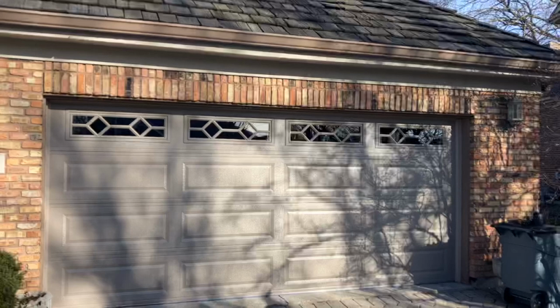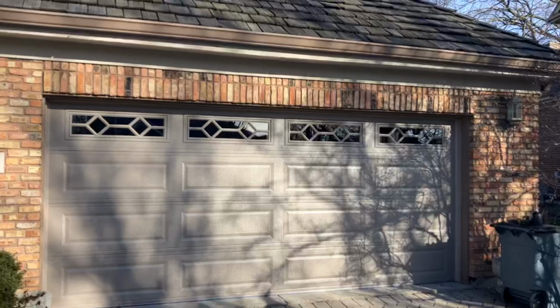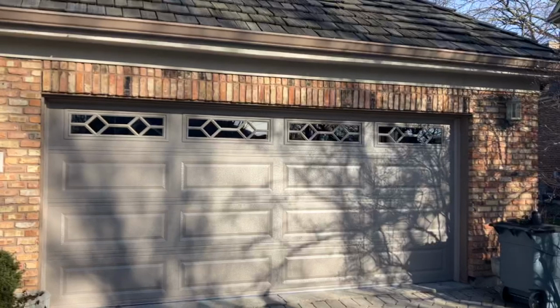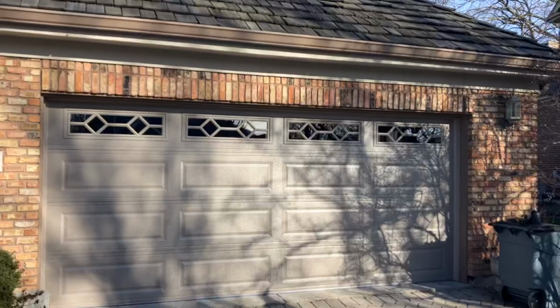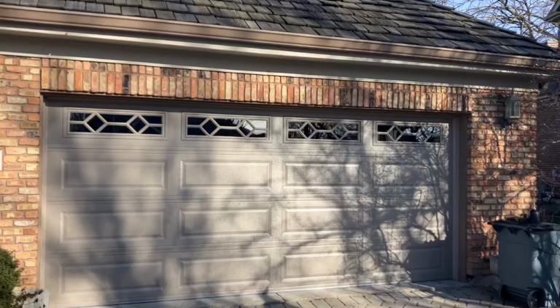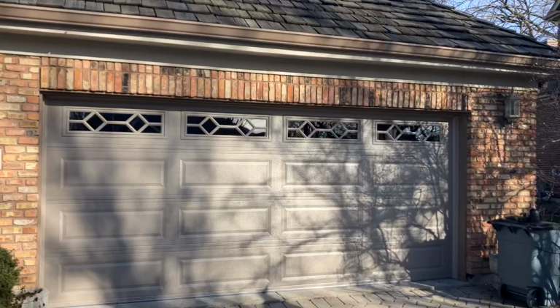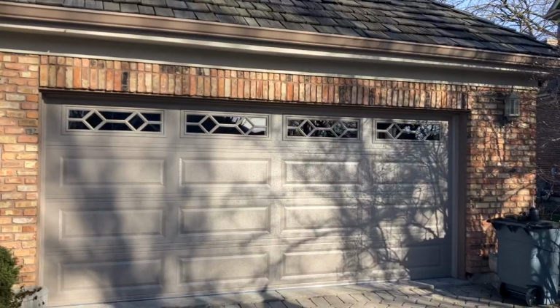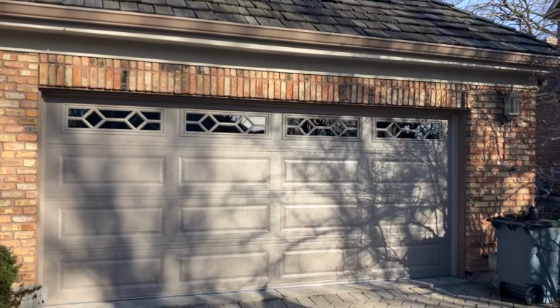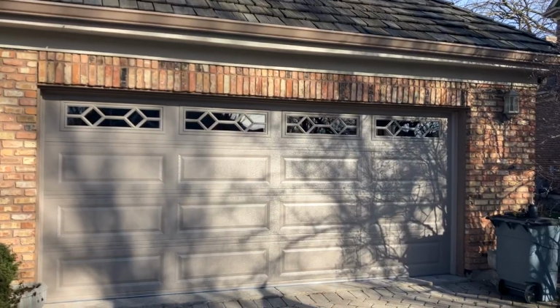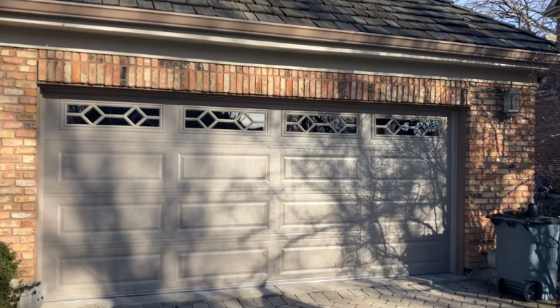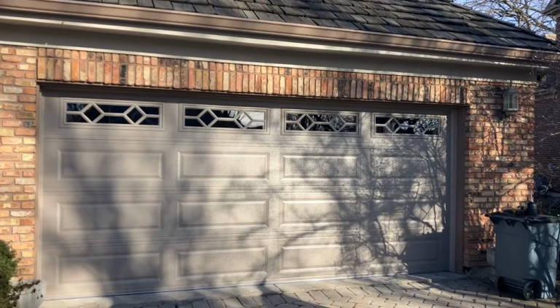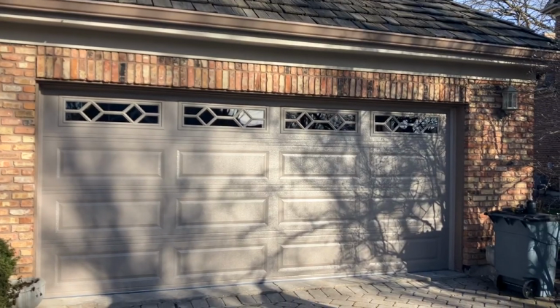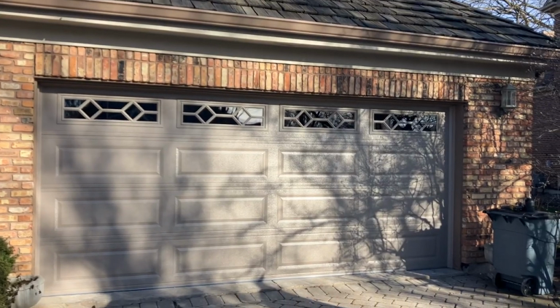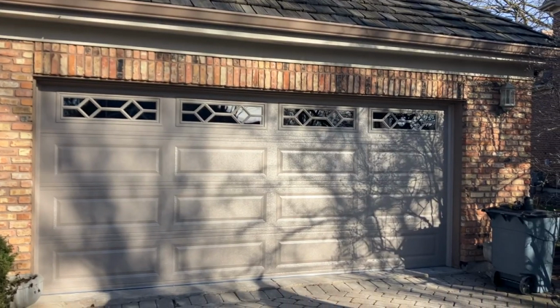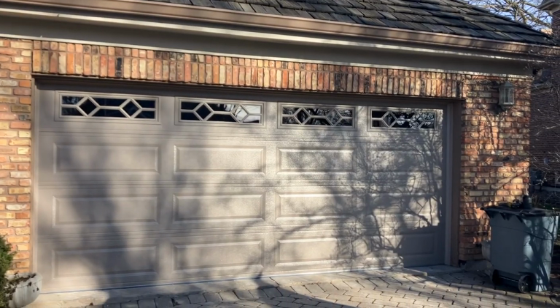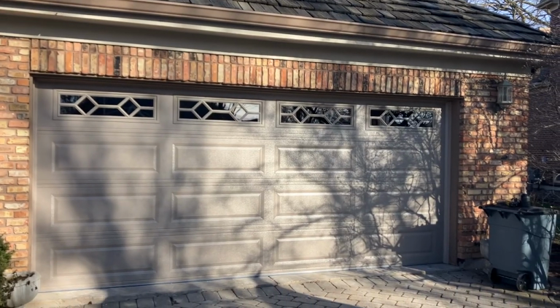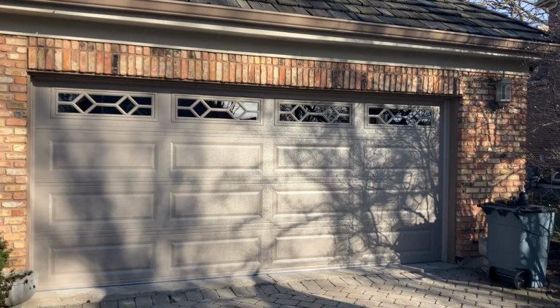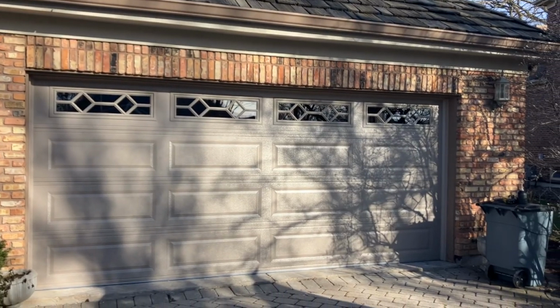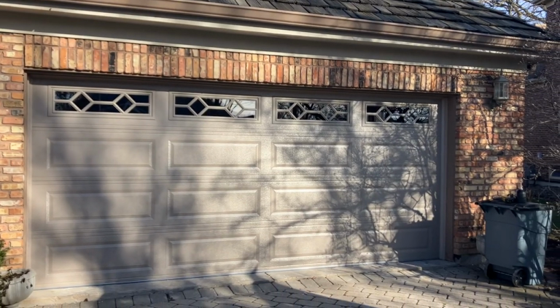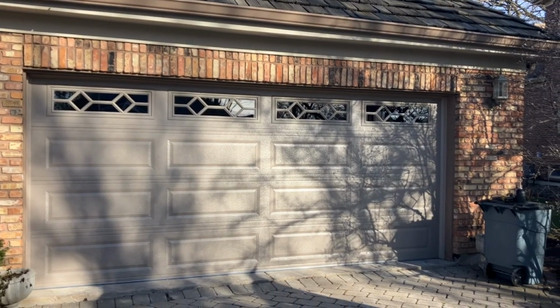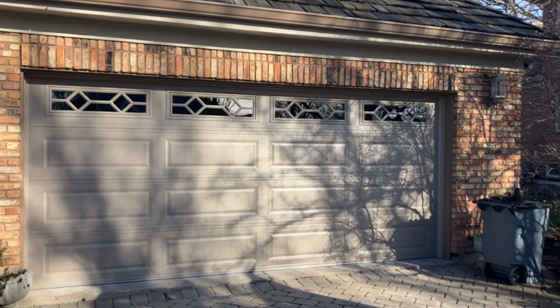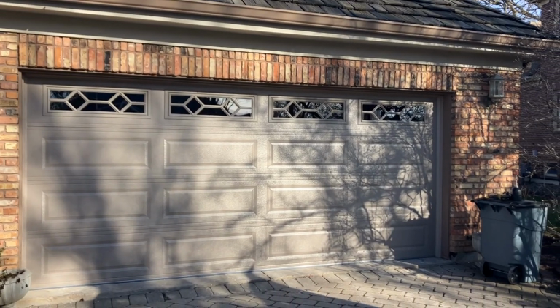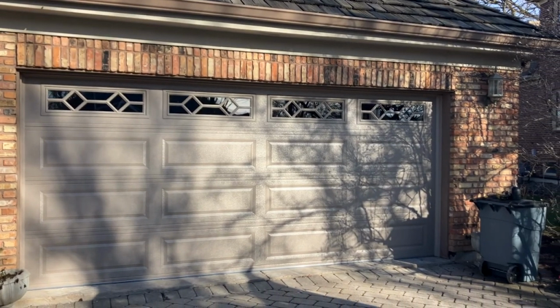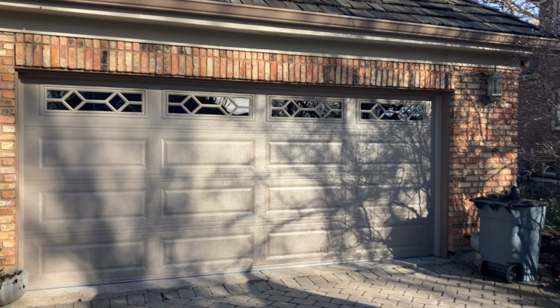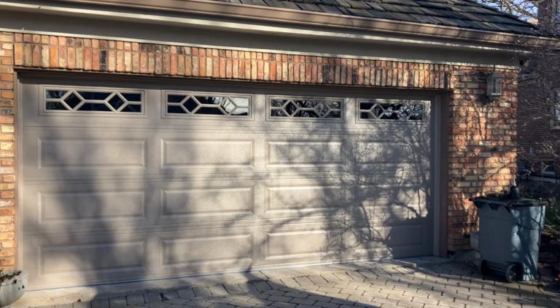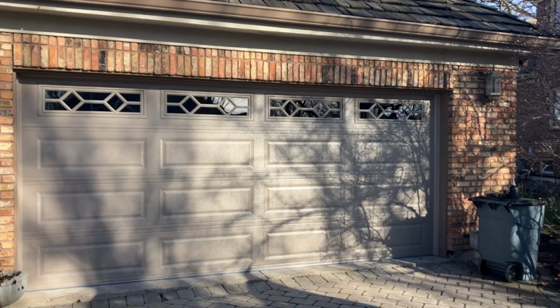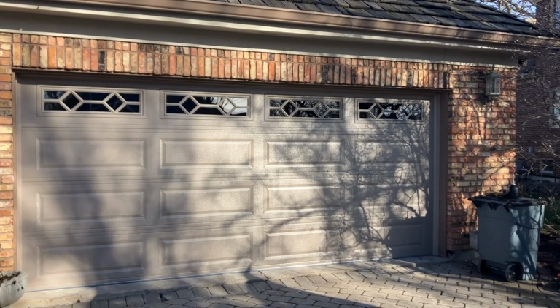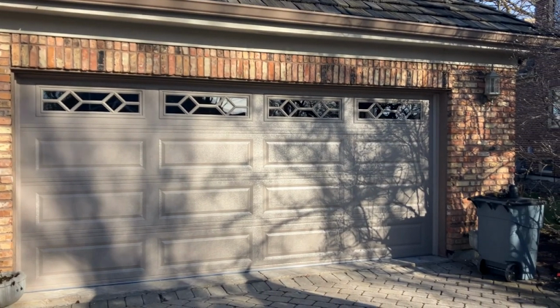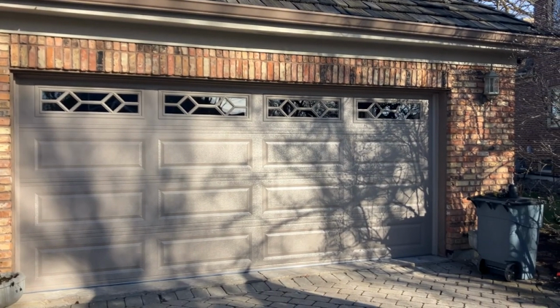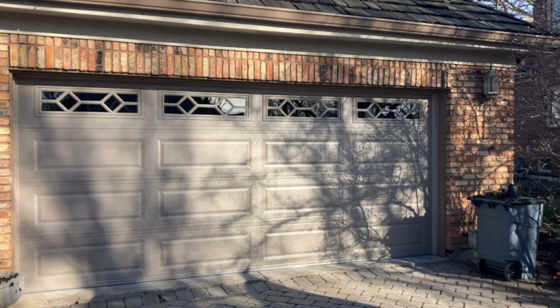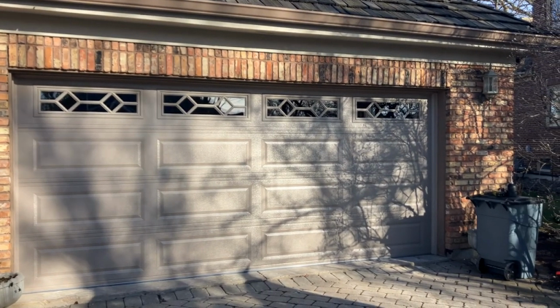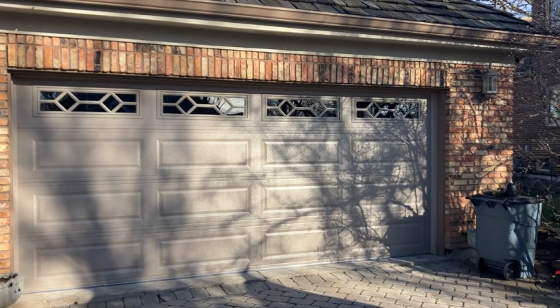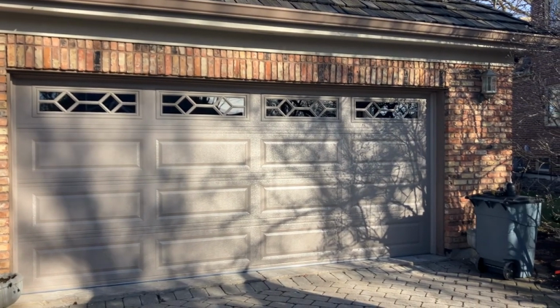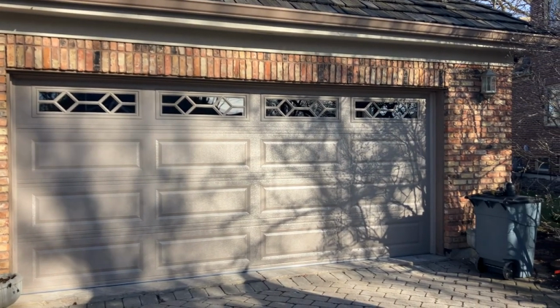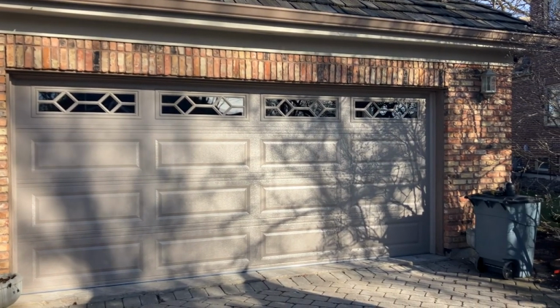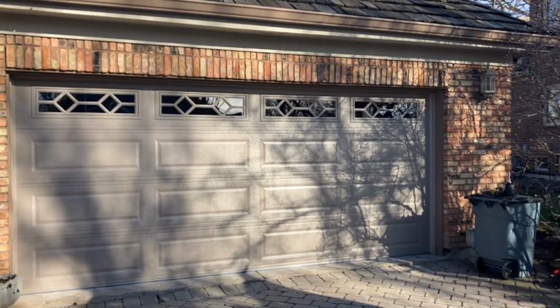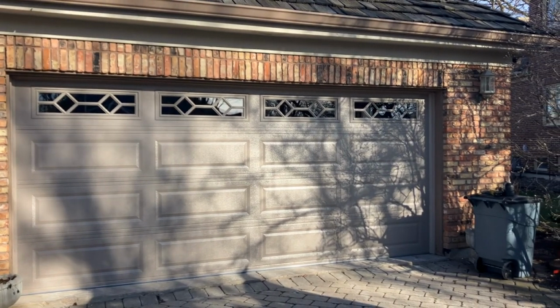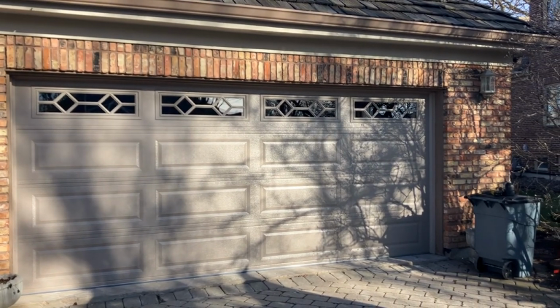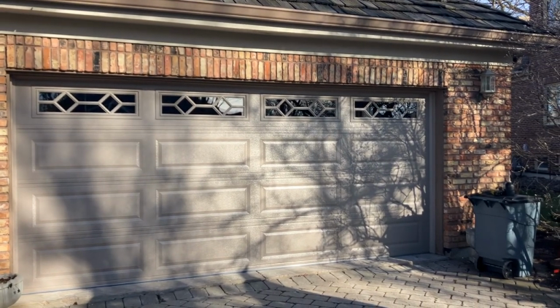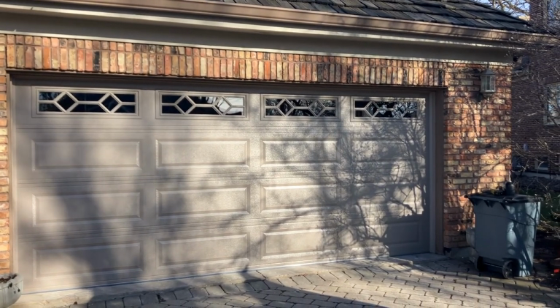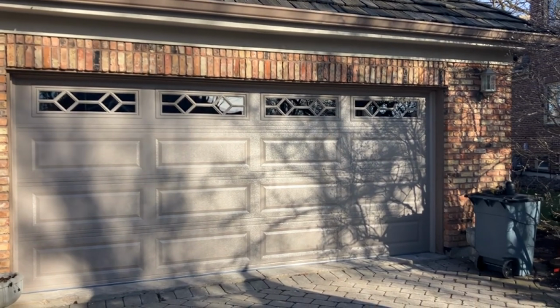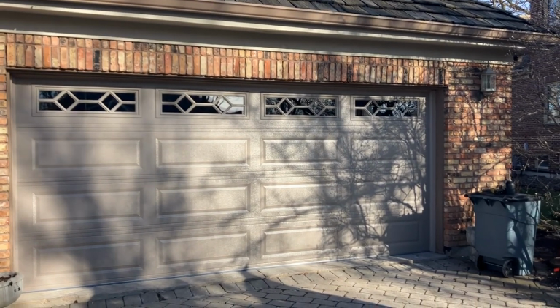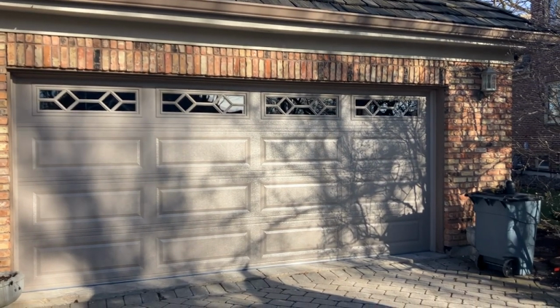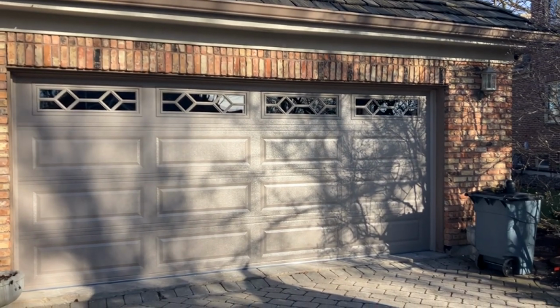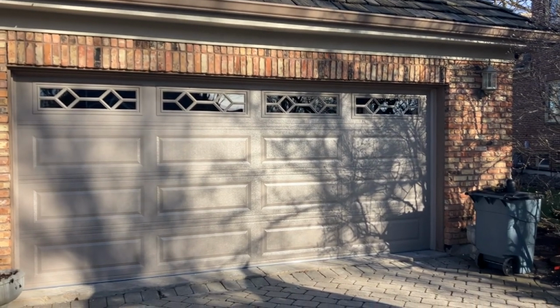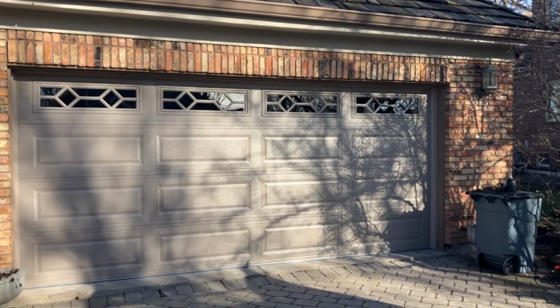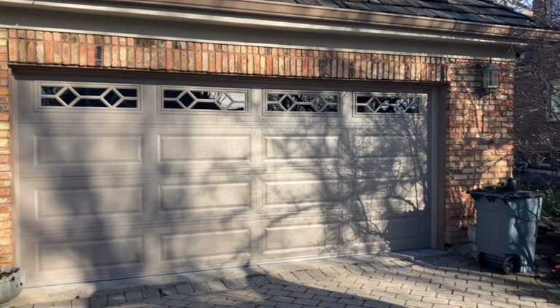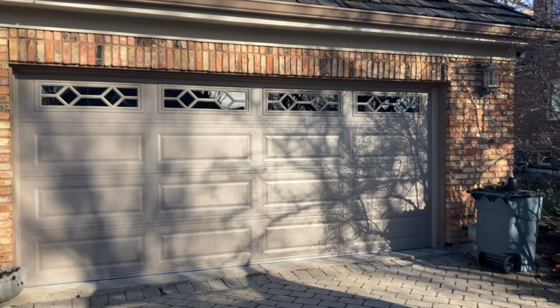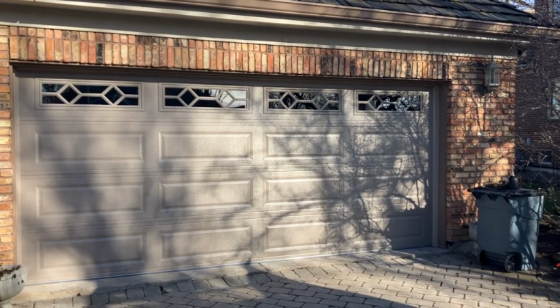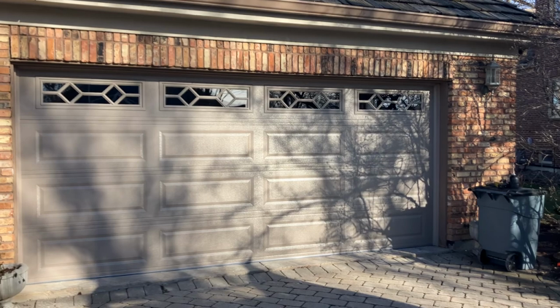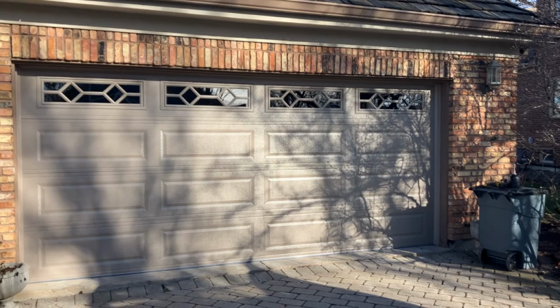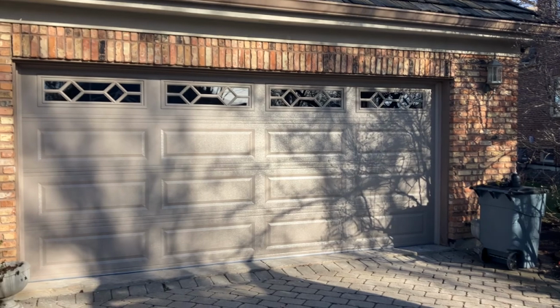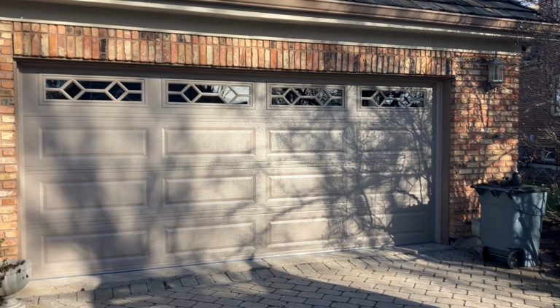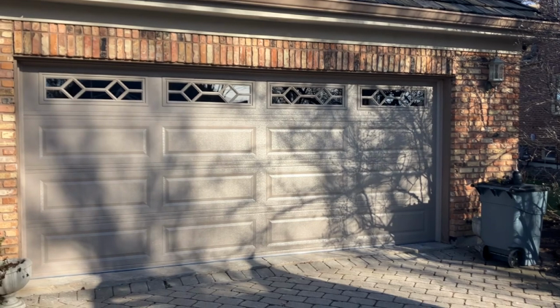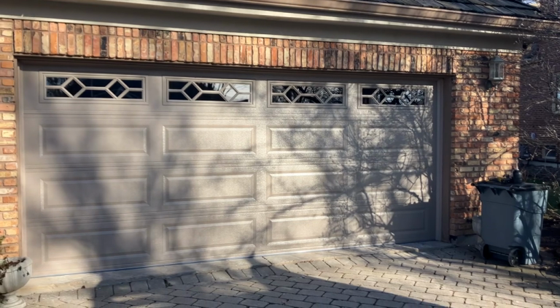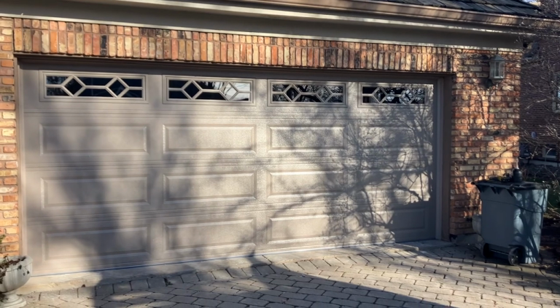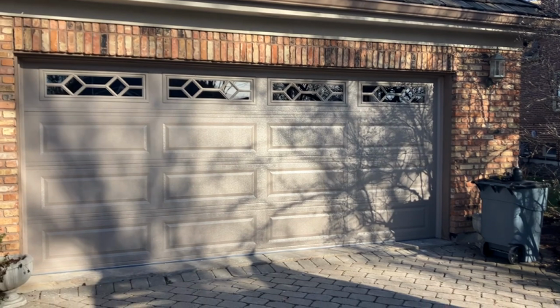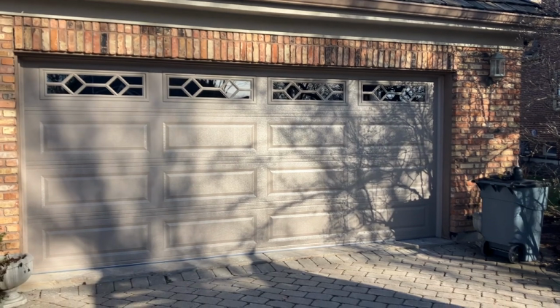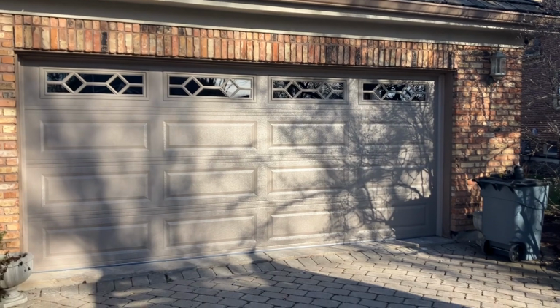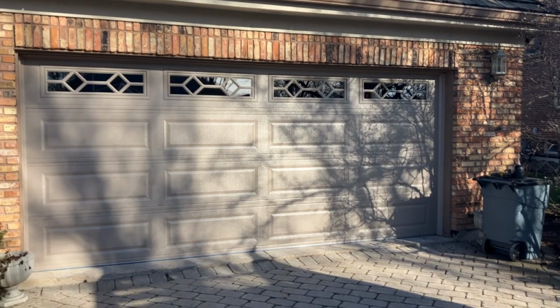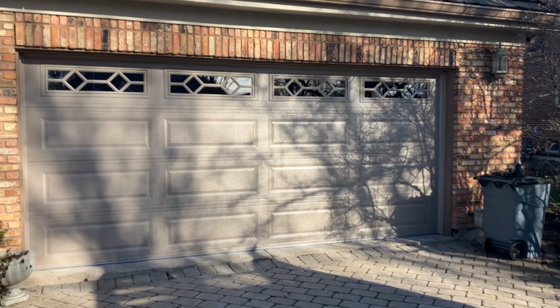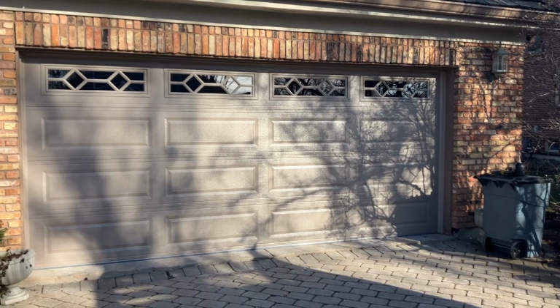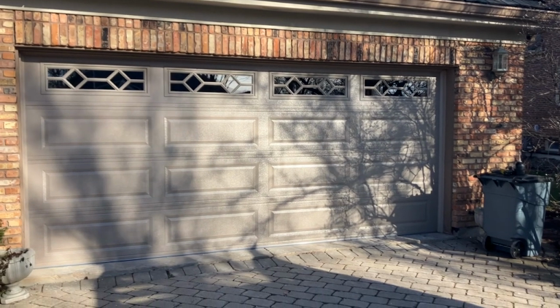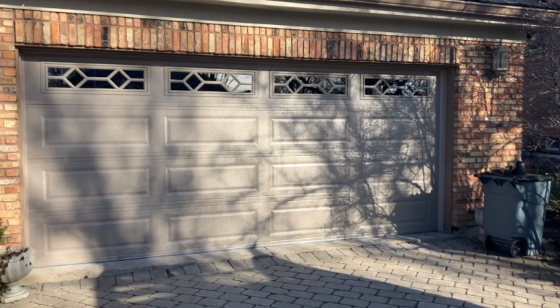Hey, how you doing? Mike, Garage Door Mike. Don't even know my name anymore — it's working 42 hours a day.